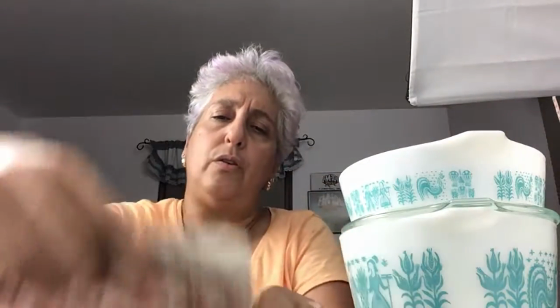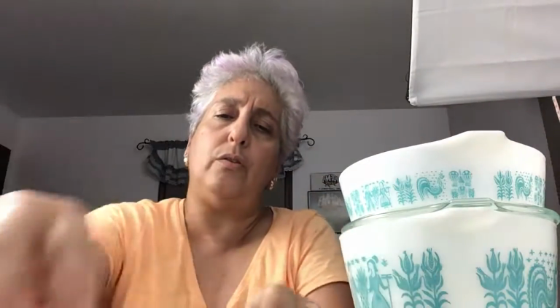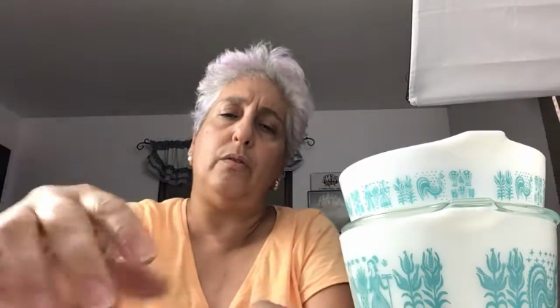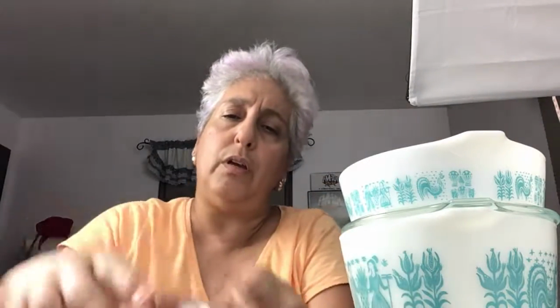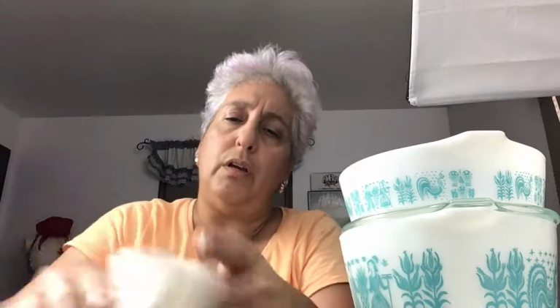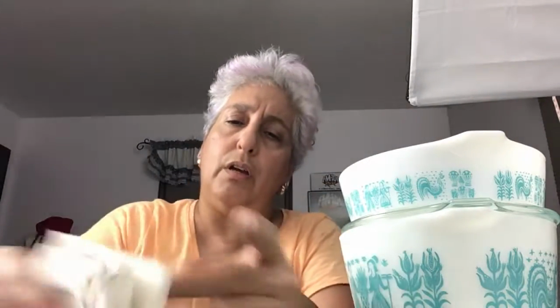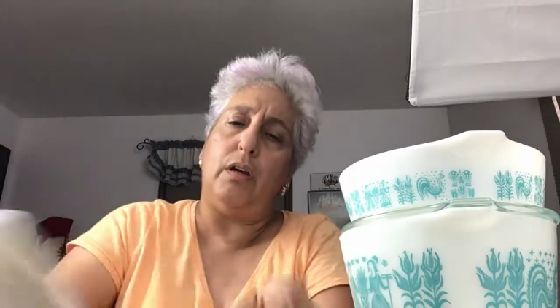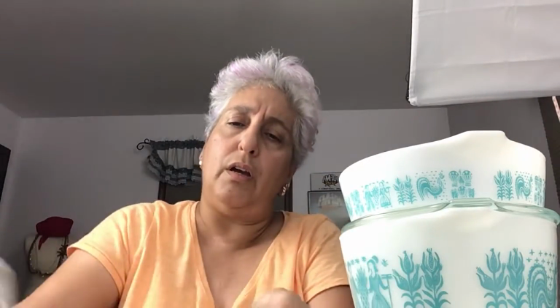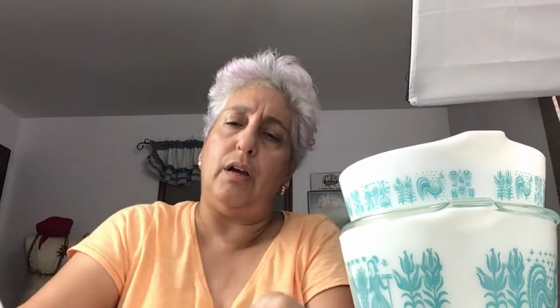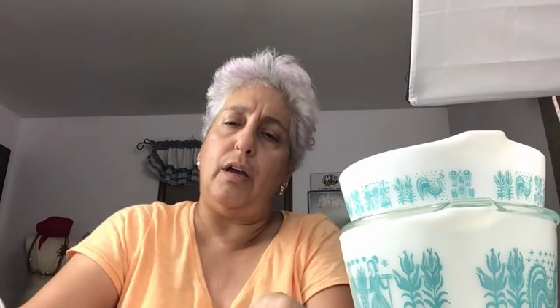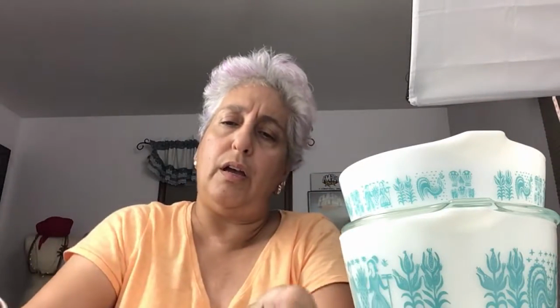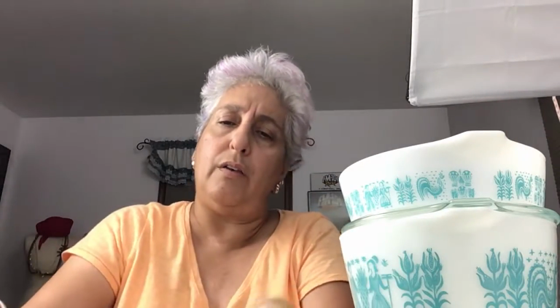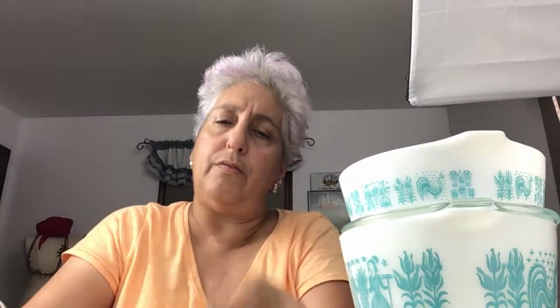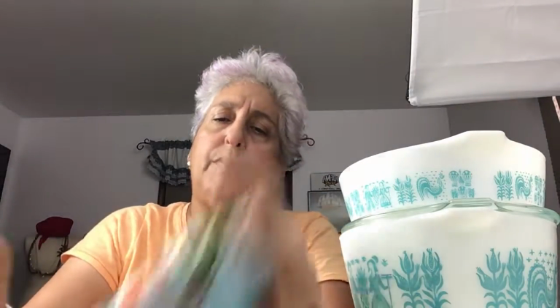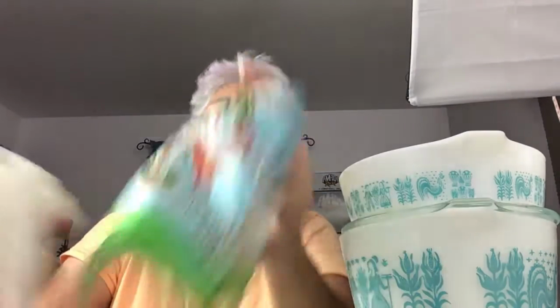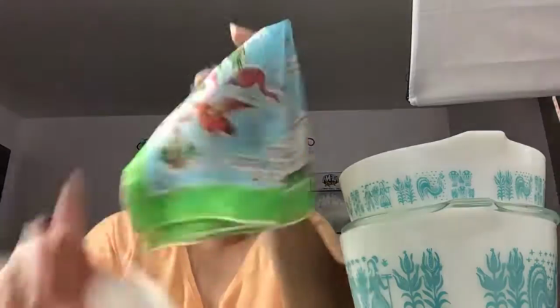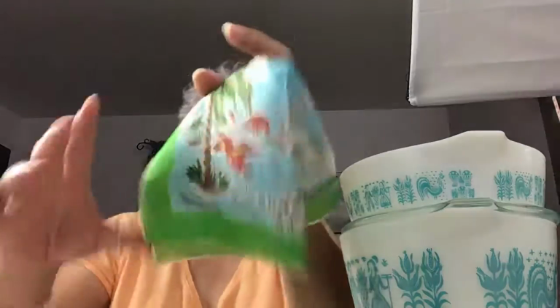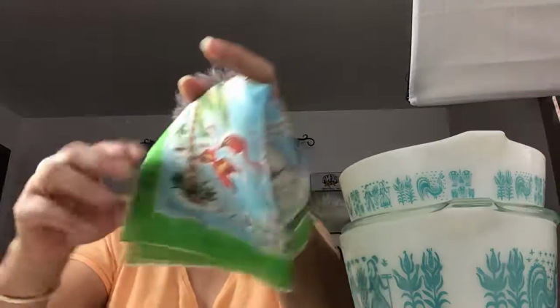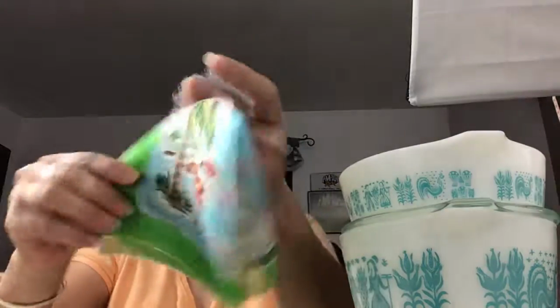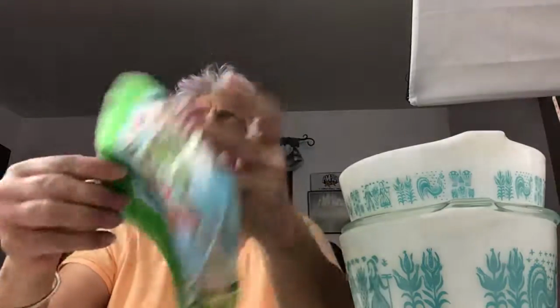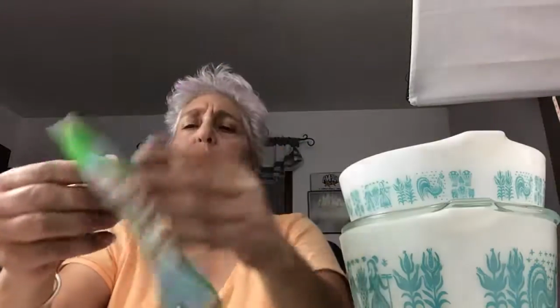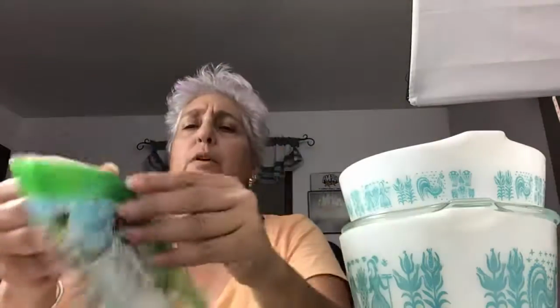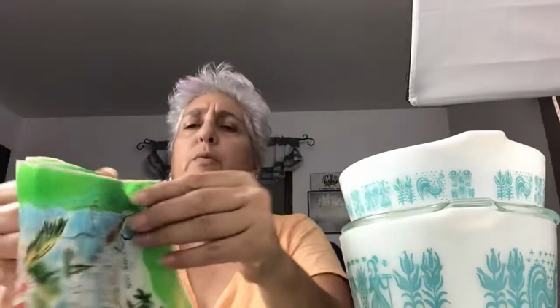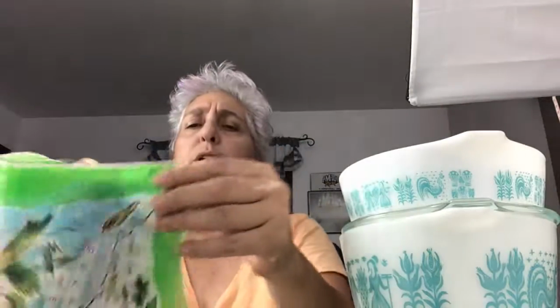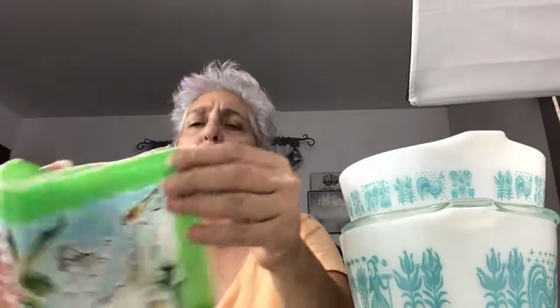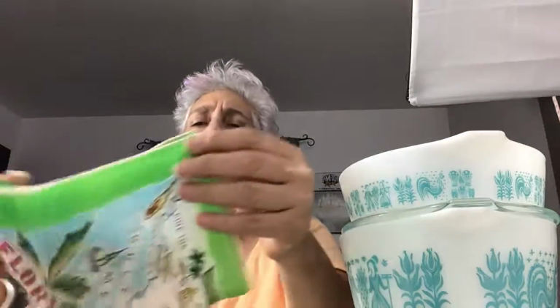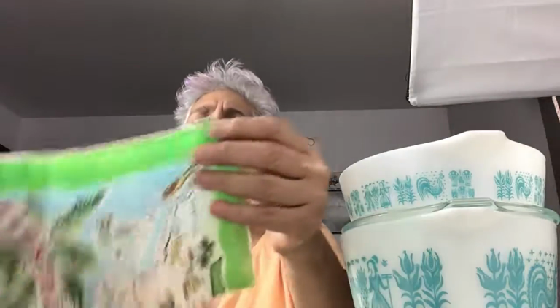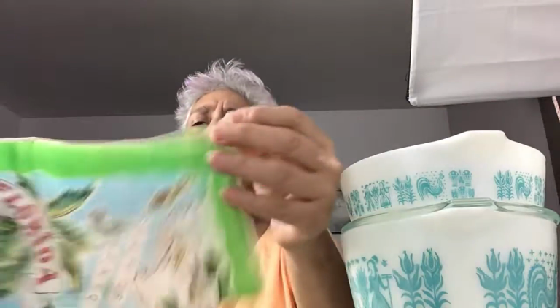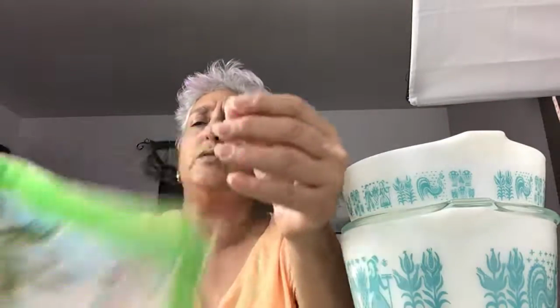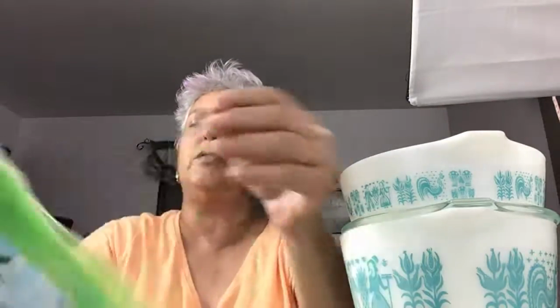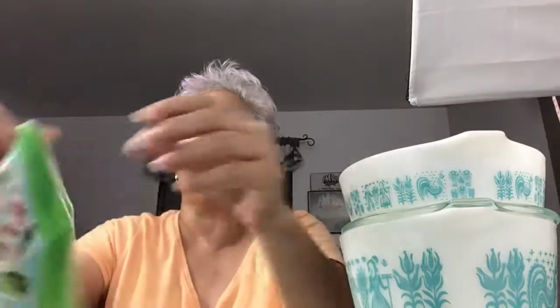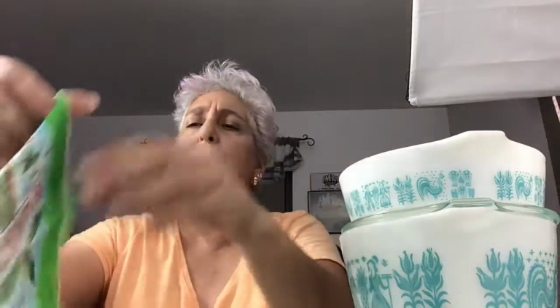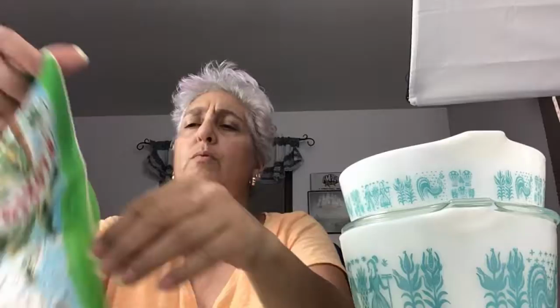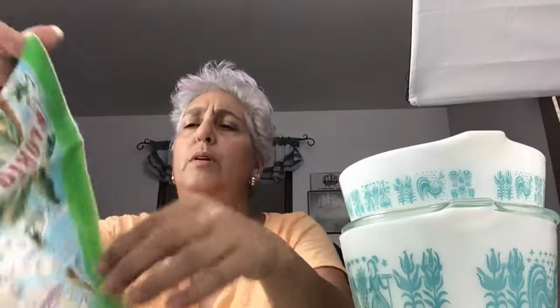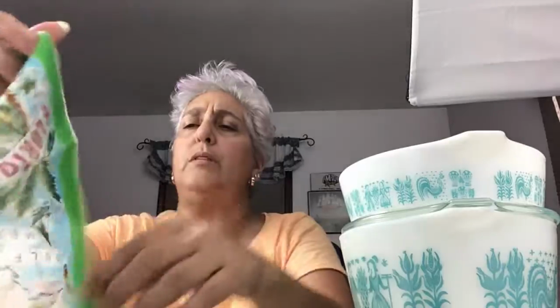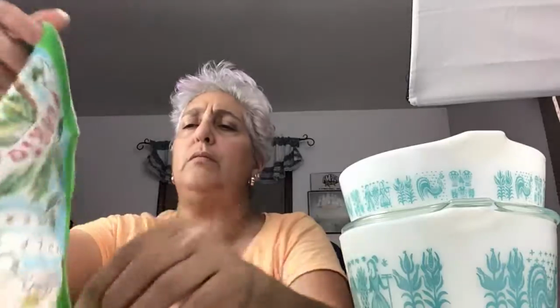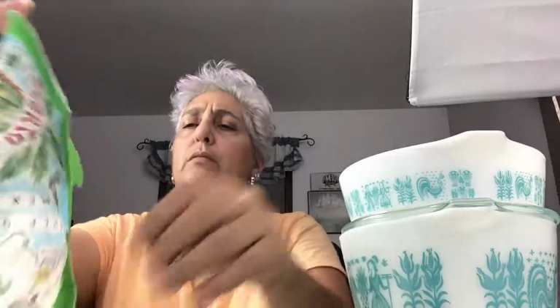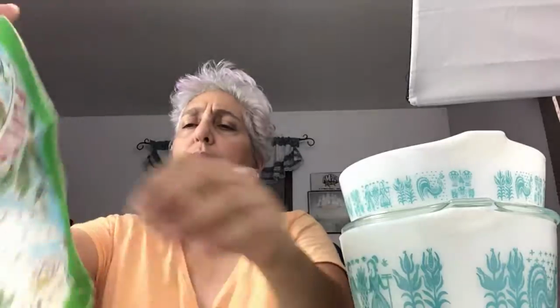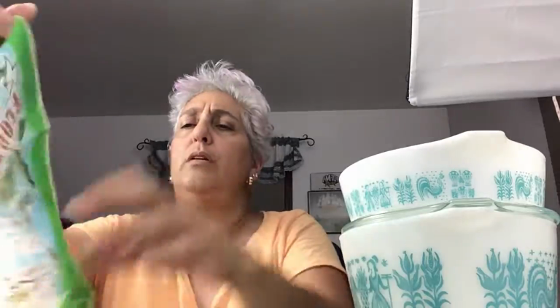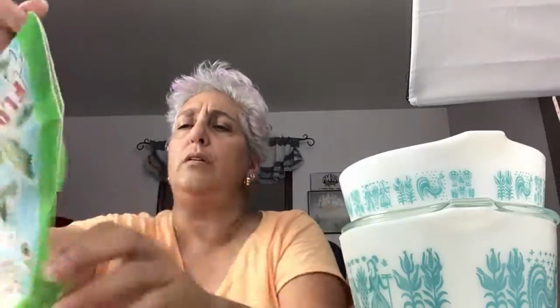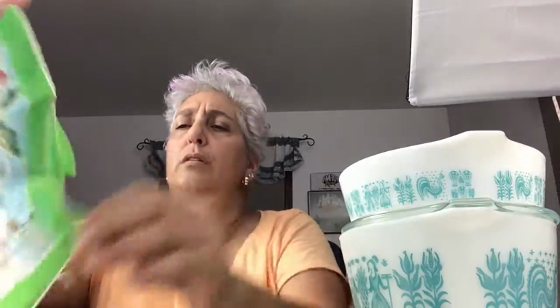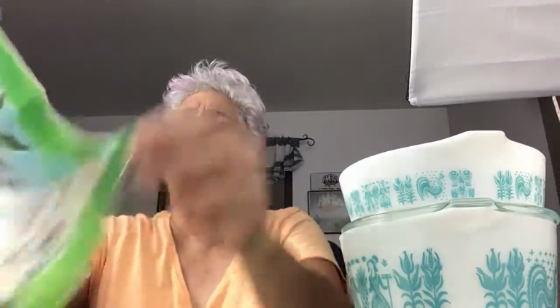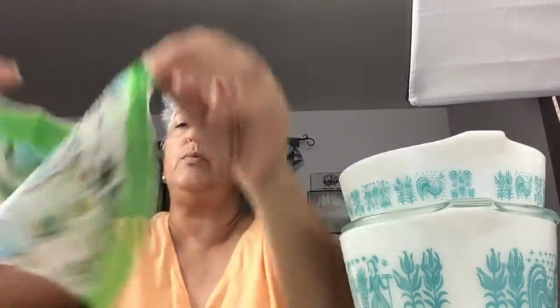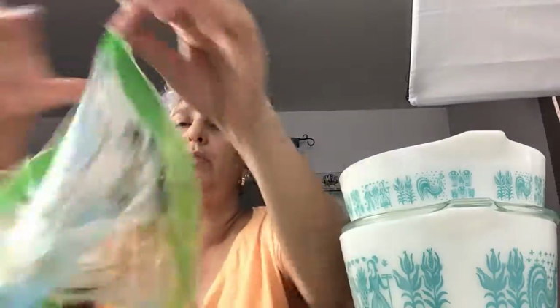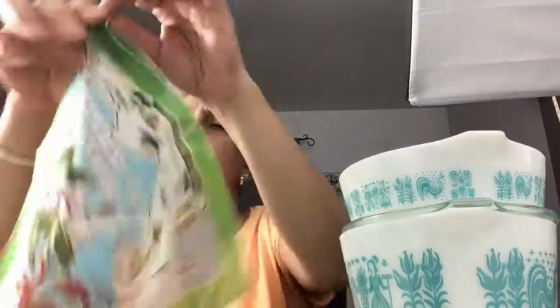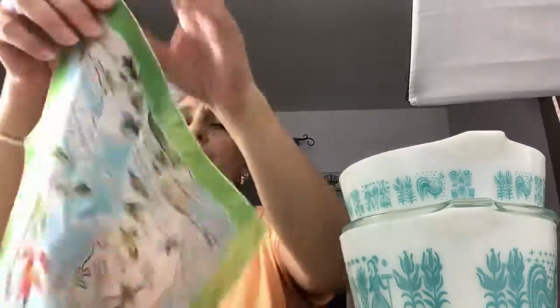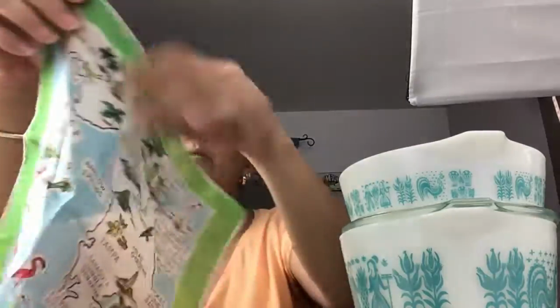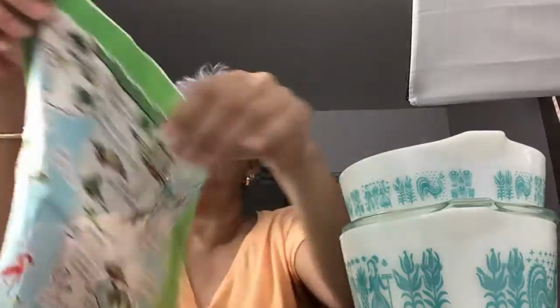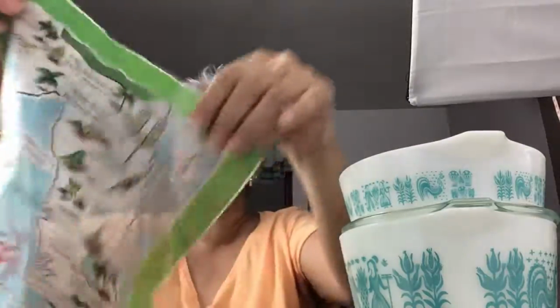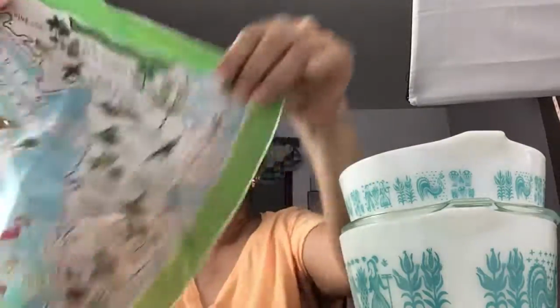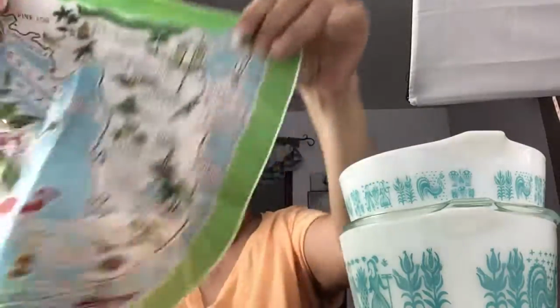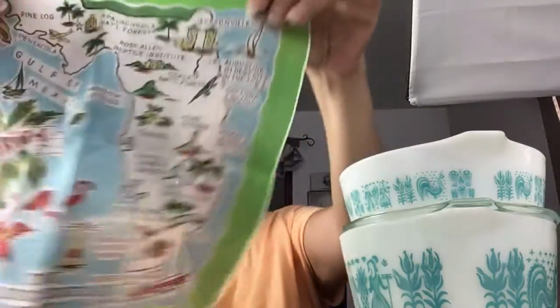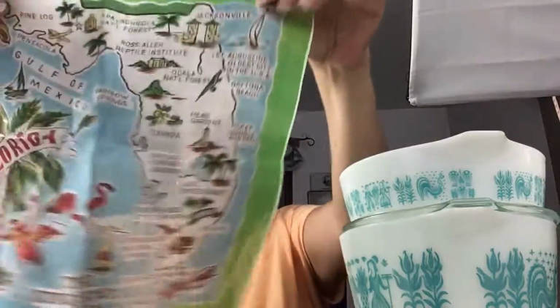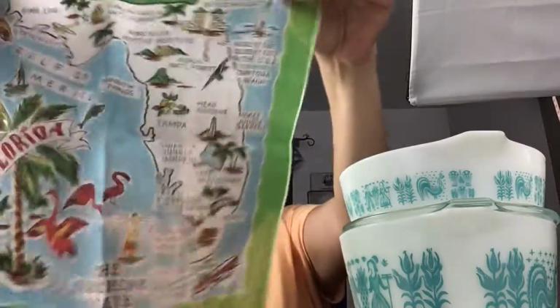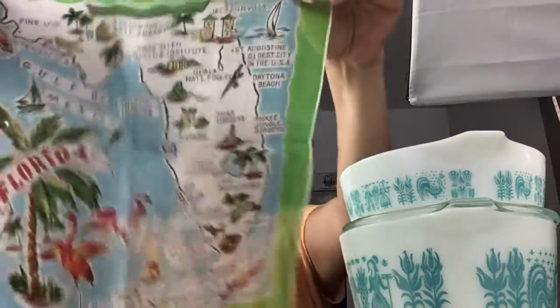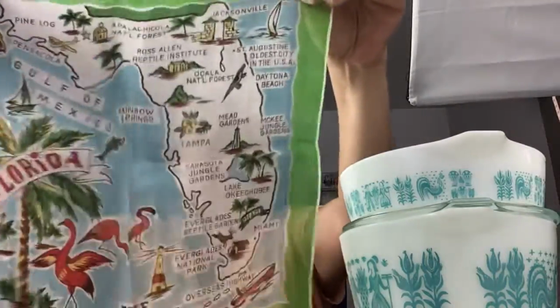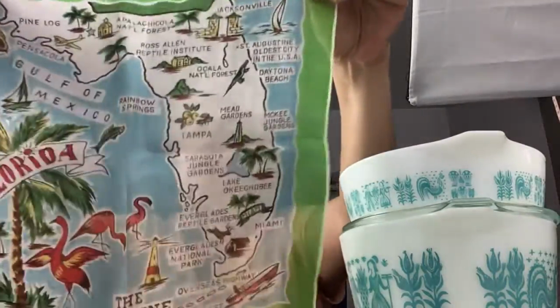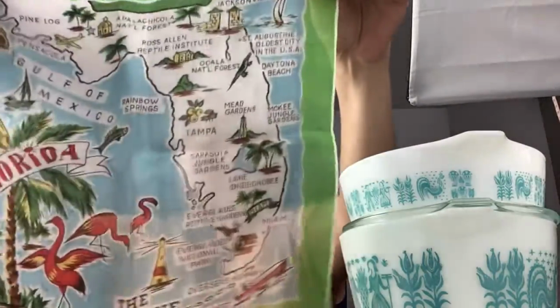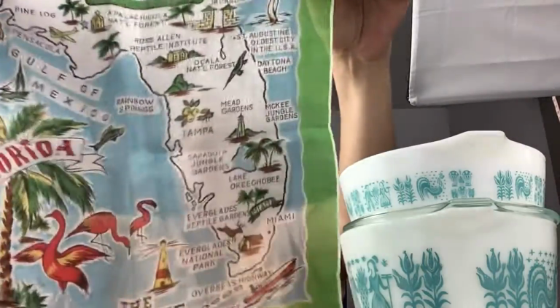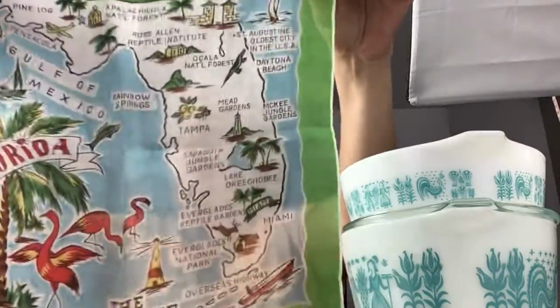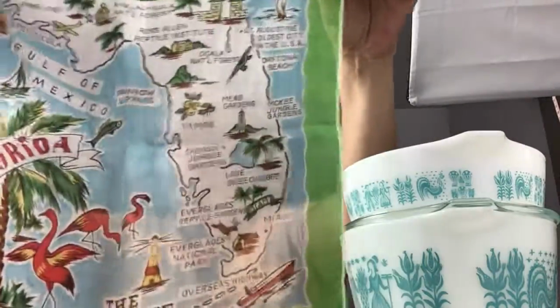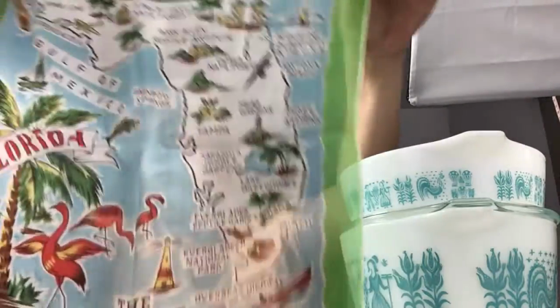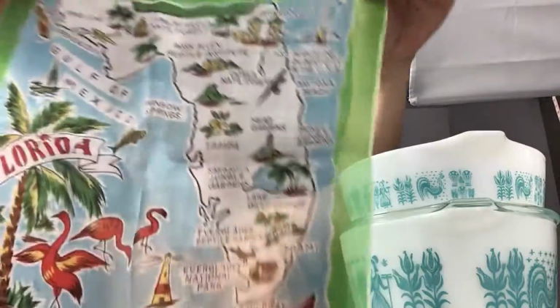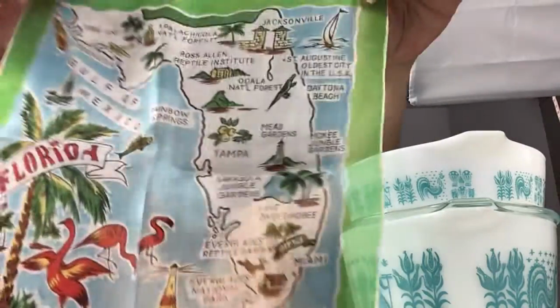So I have another one here. This one's silk, and it's Florida.